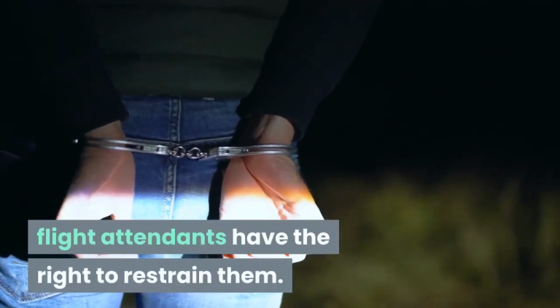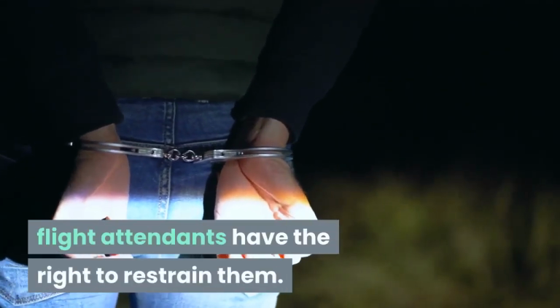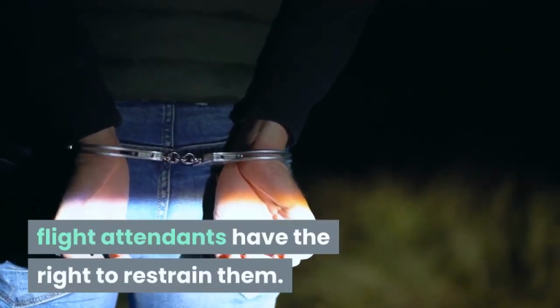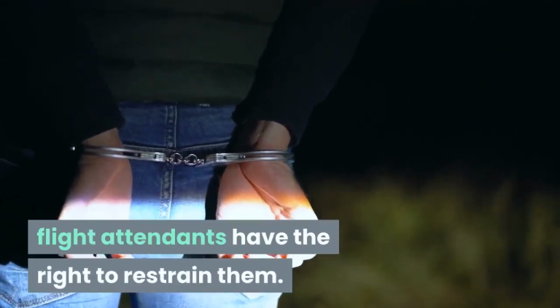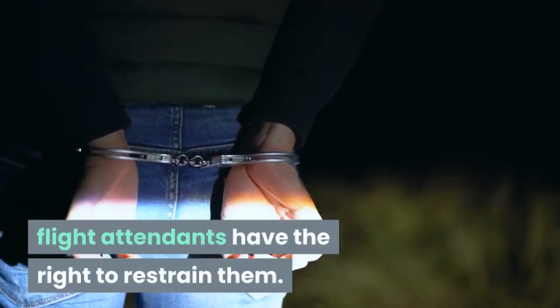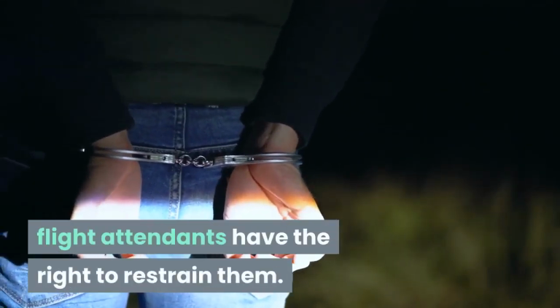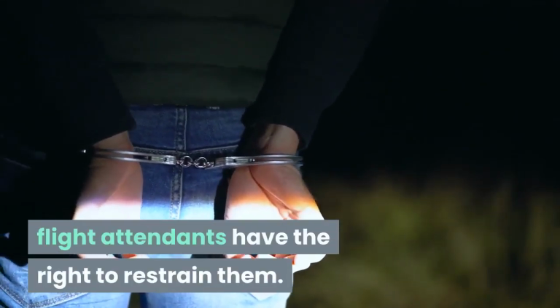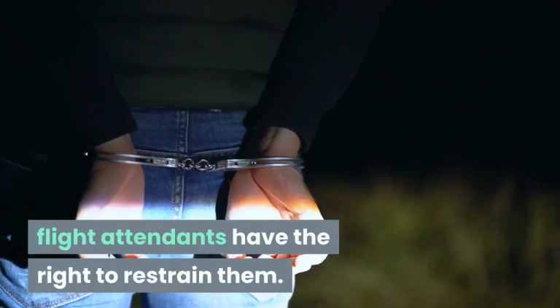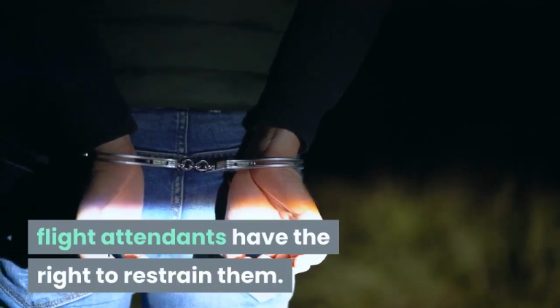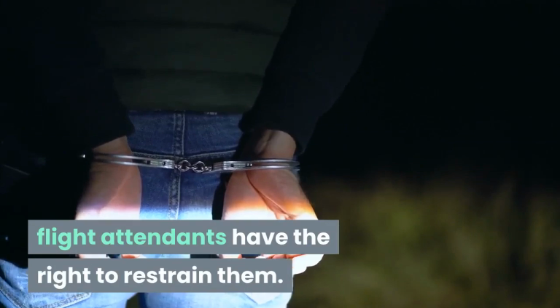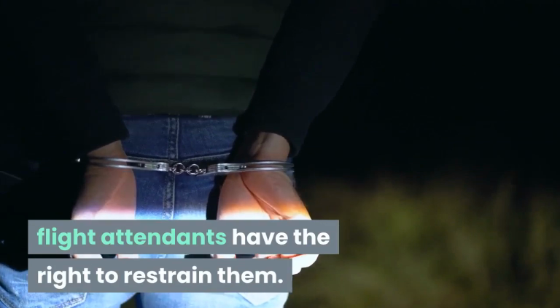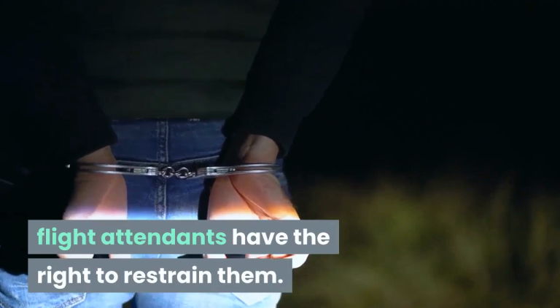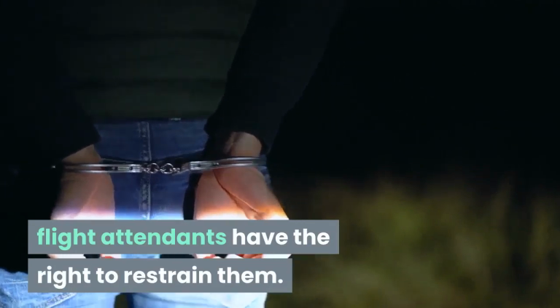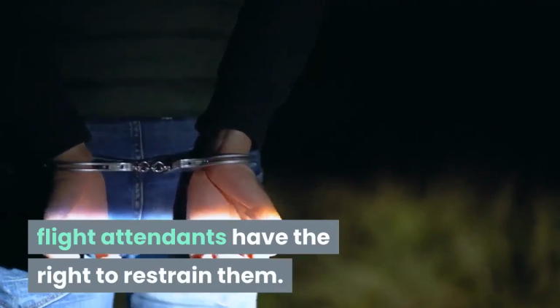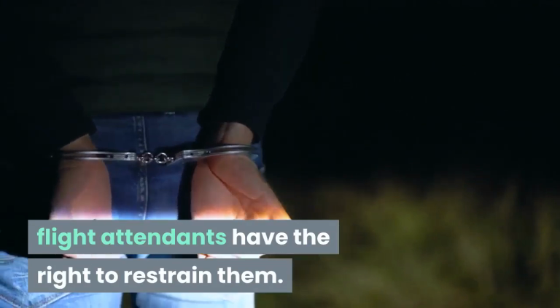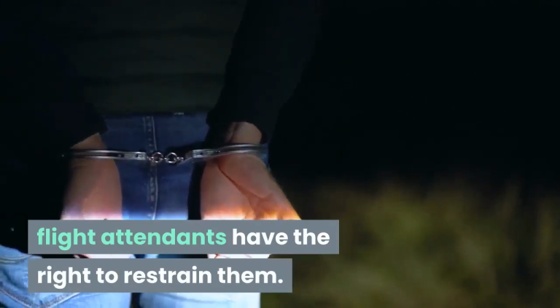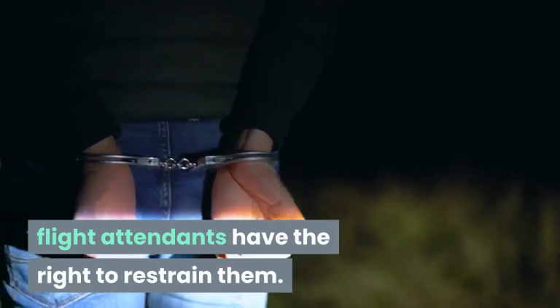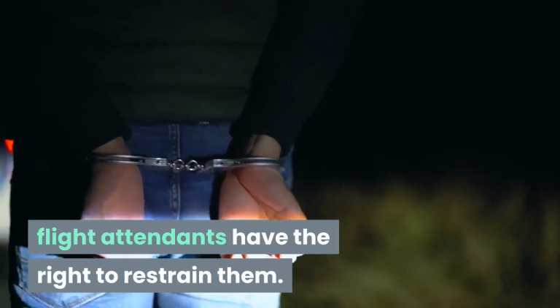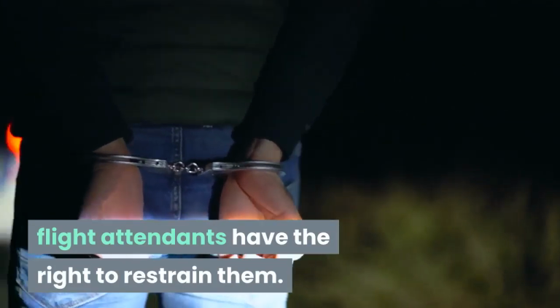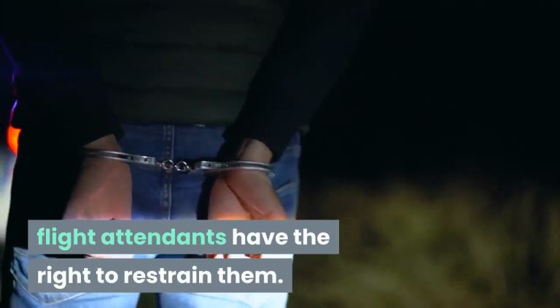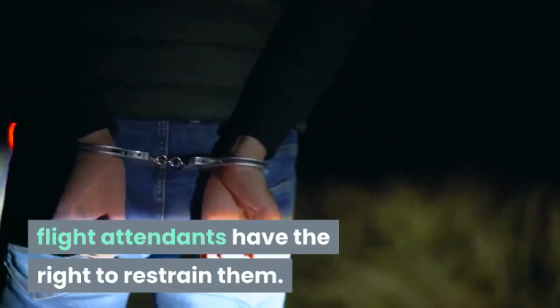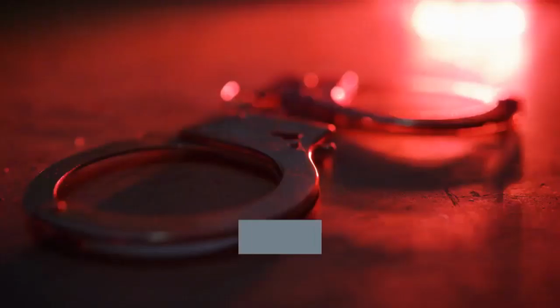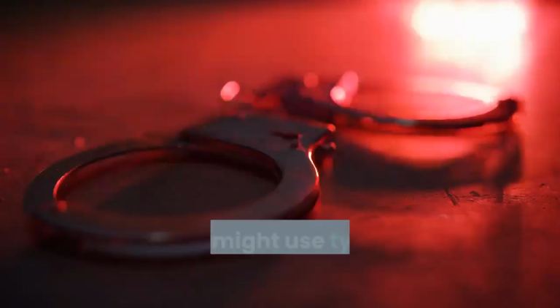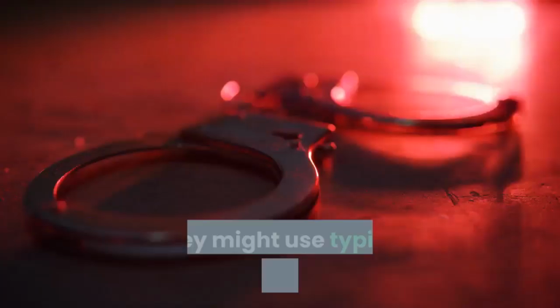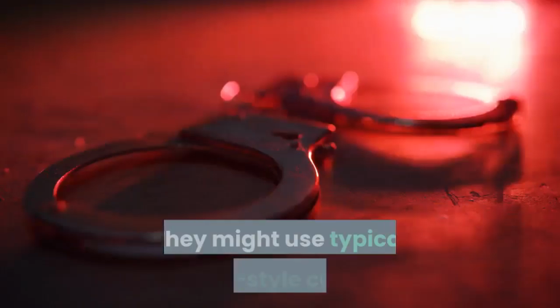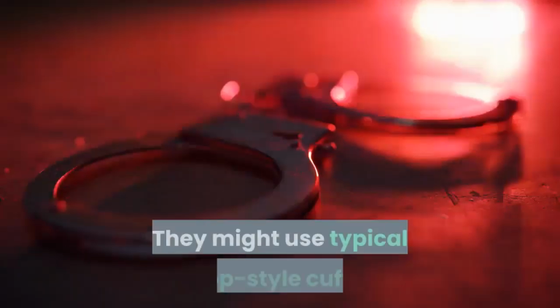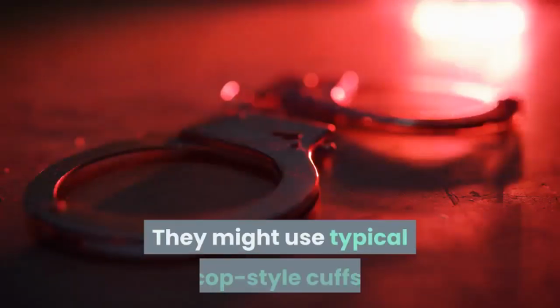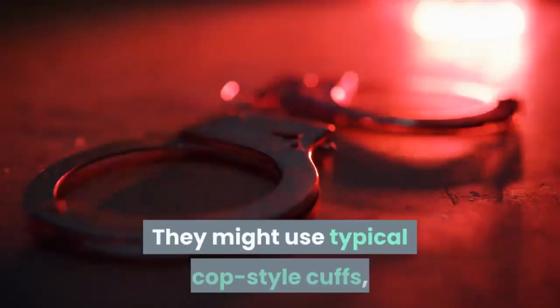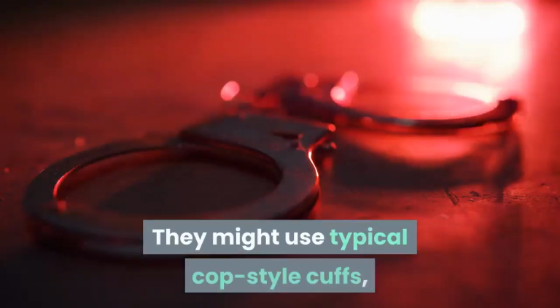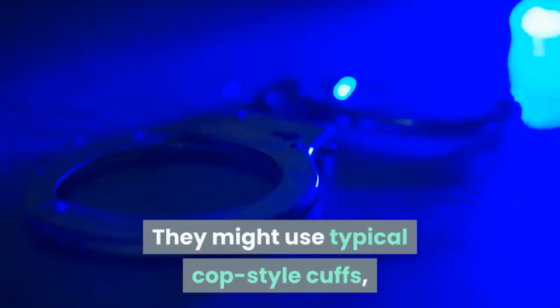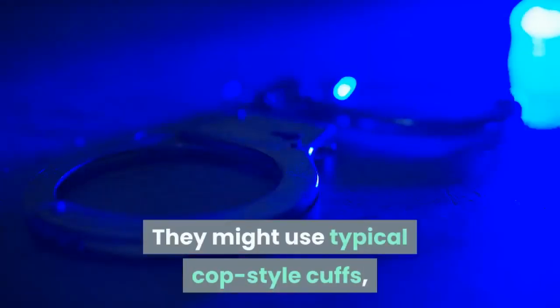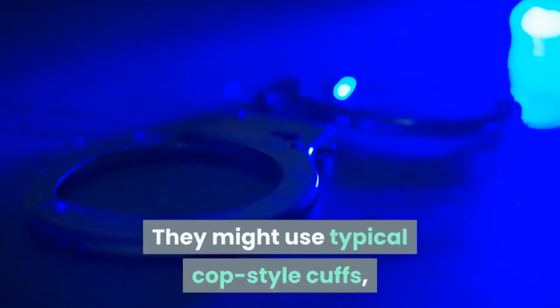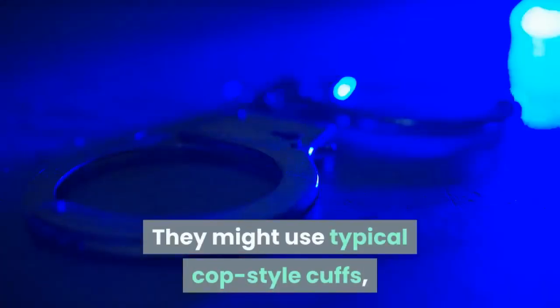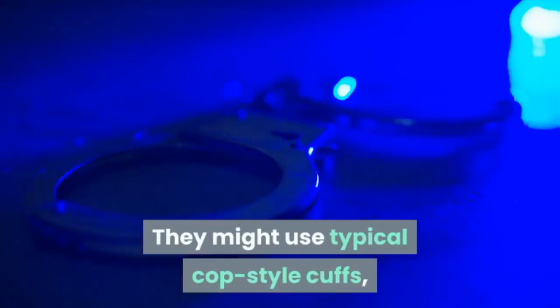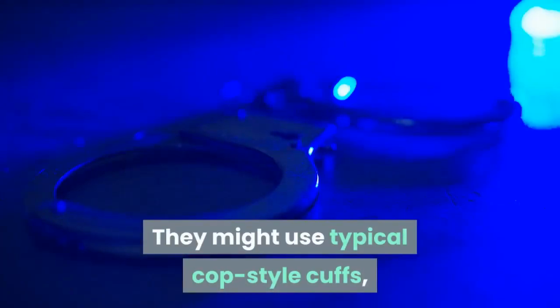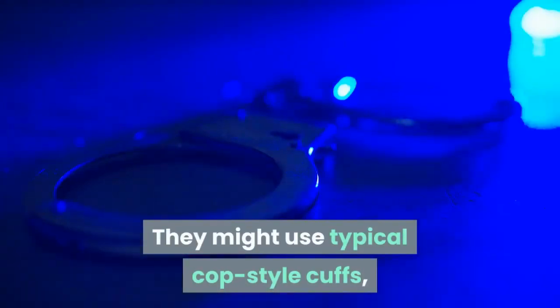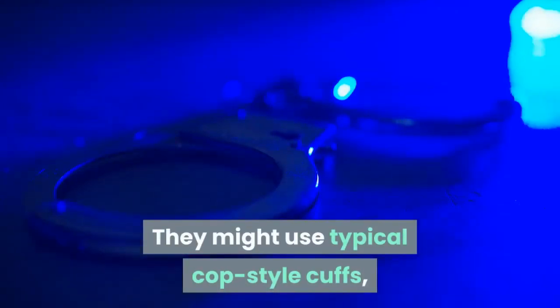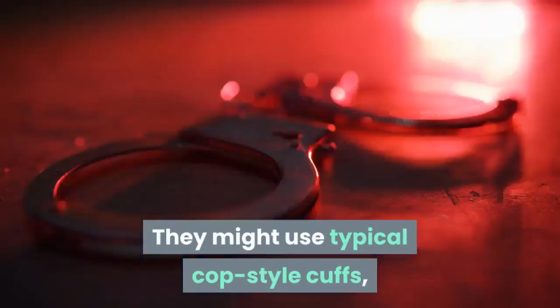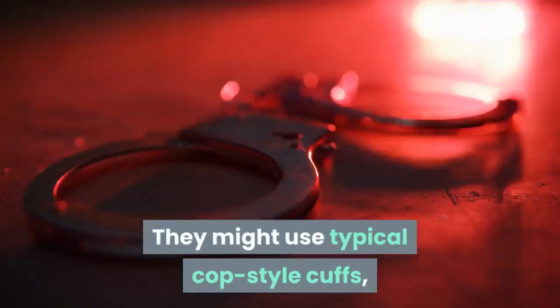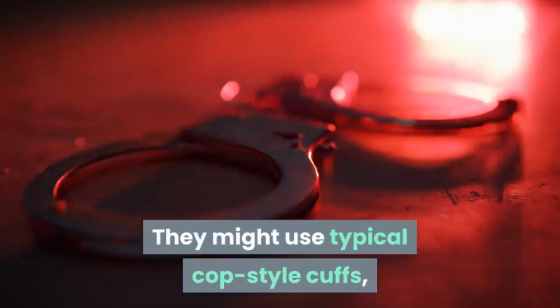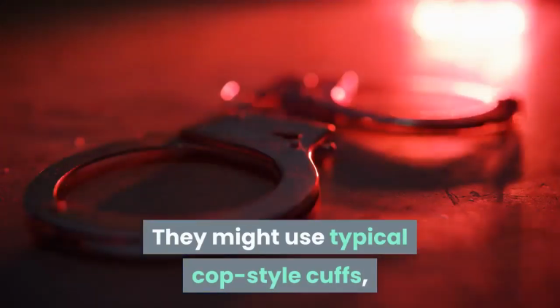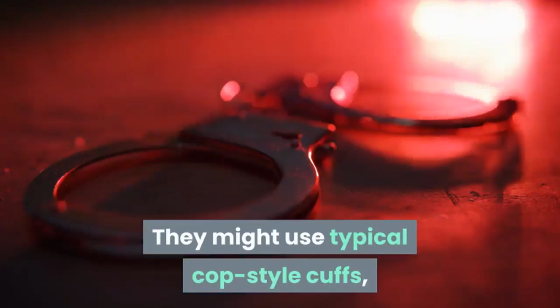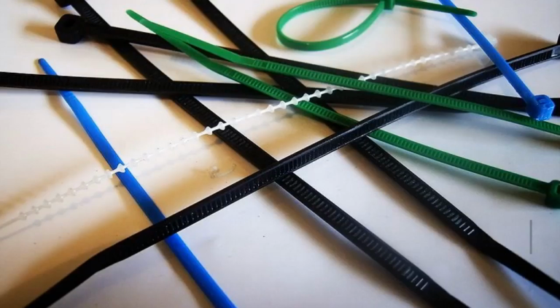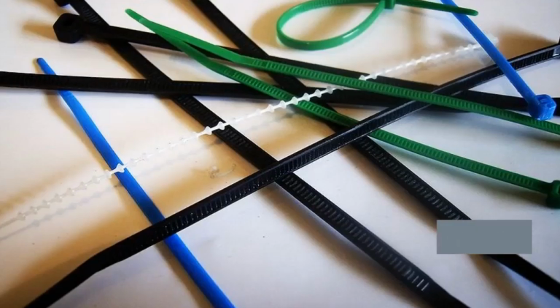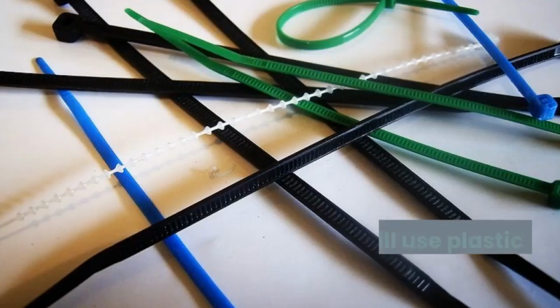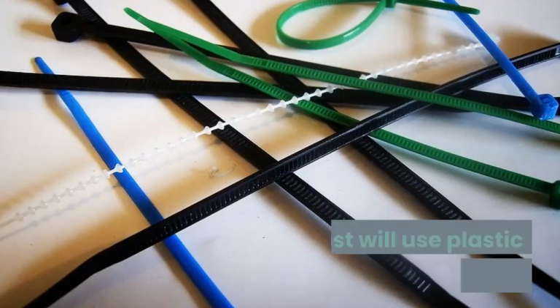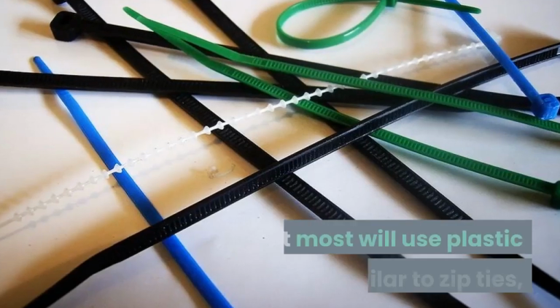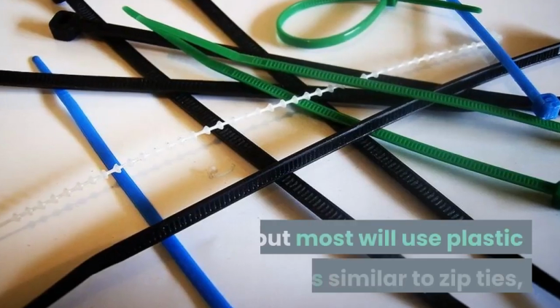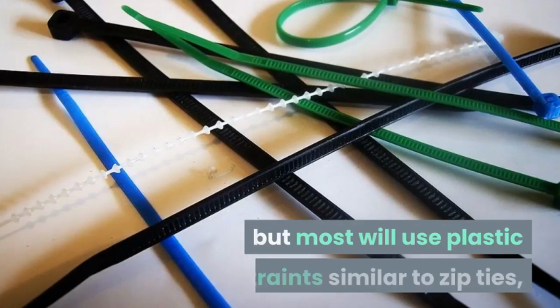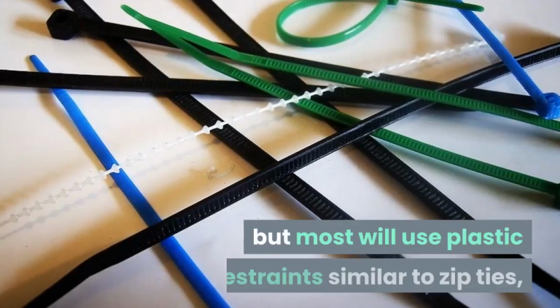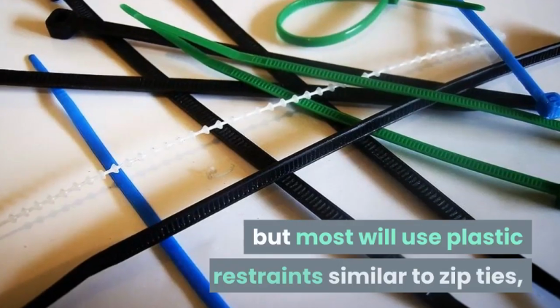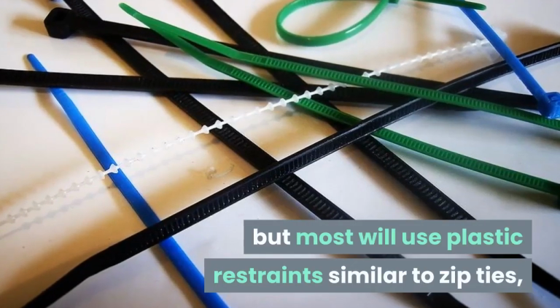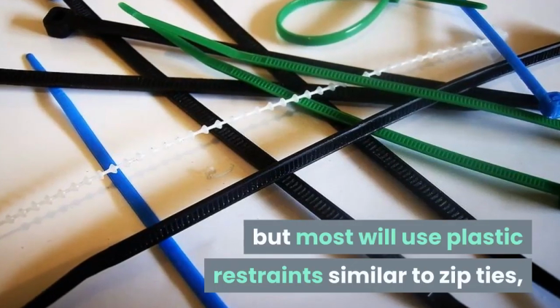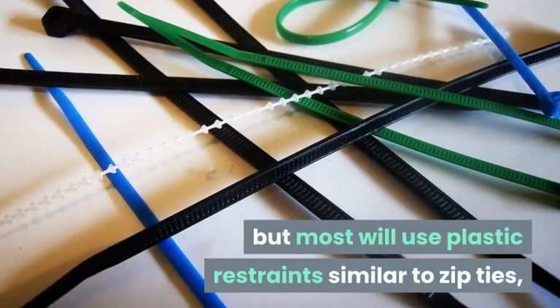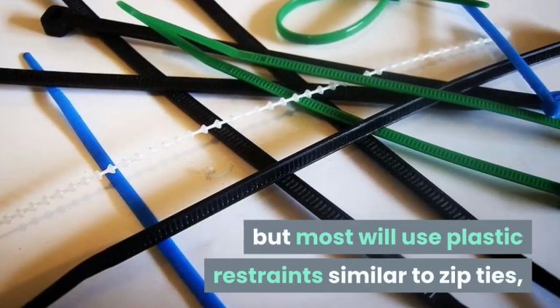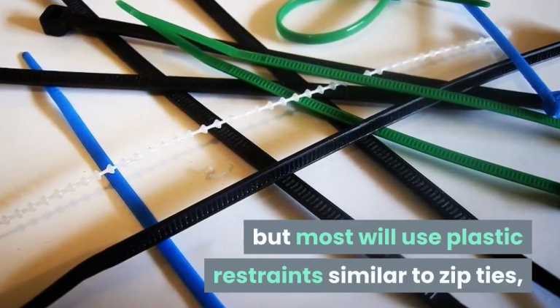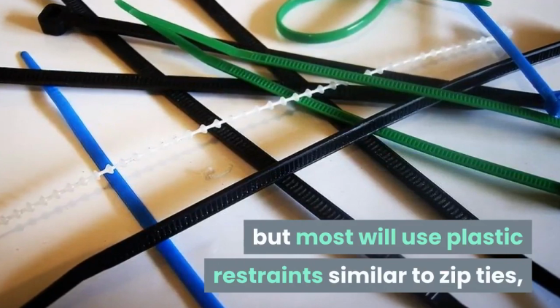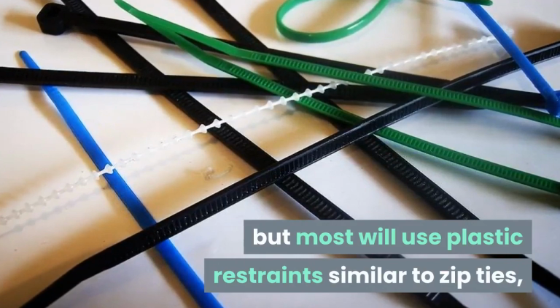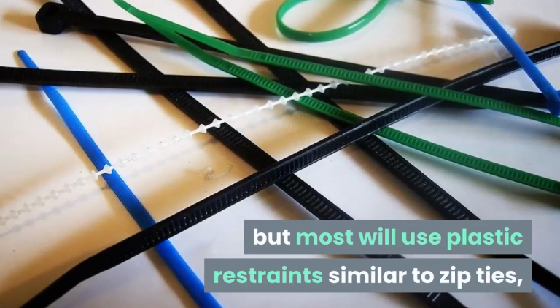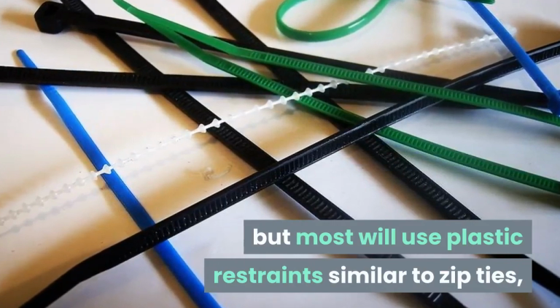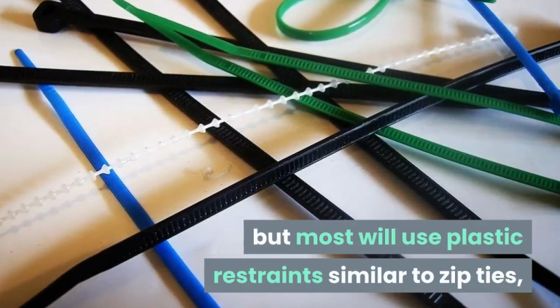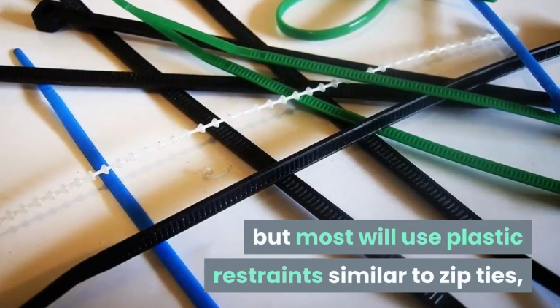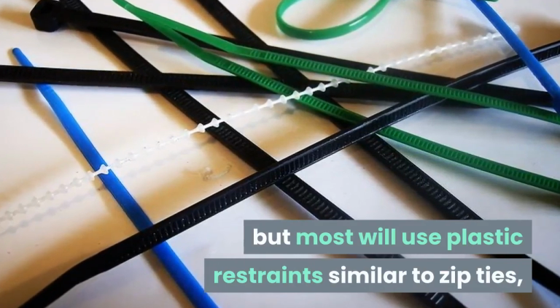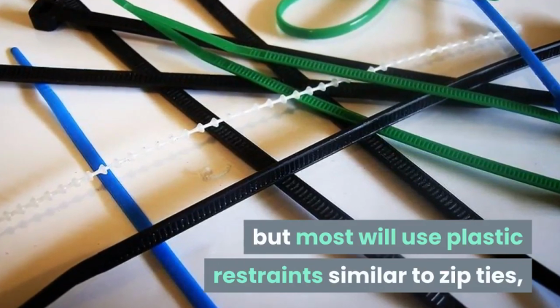Hidden handcuffs: if passengers are getting unruly, flight attendants have the right to restrain them. They might use typical cop-style cuffs, but most will use plastic restraints similar to zip ties.